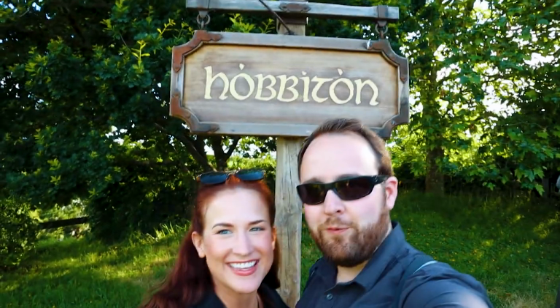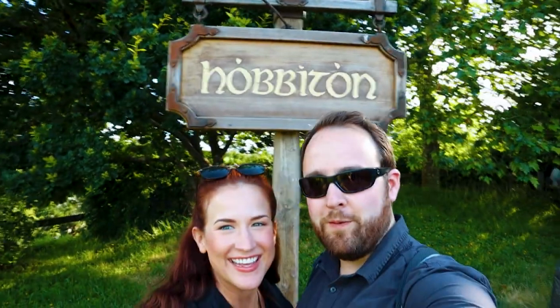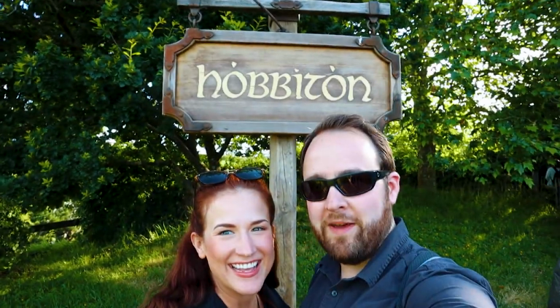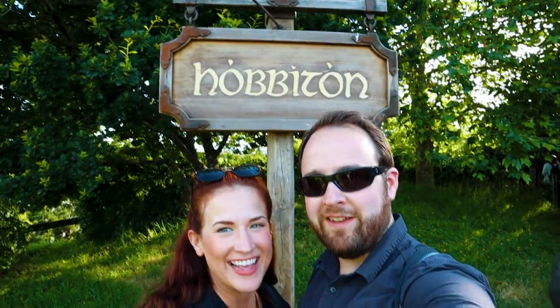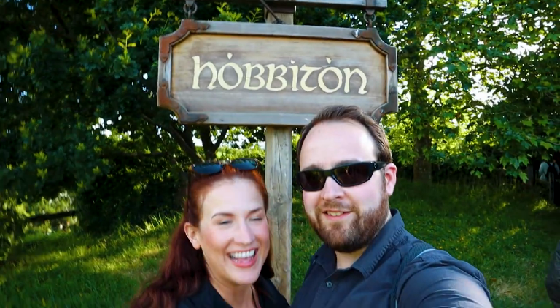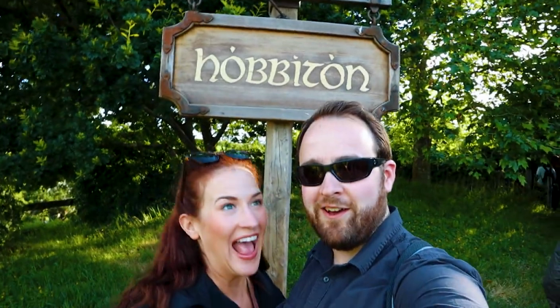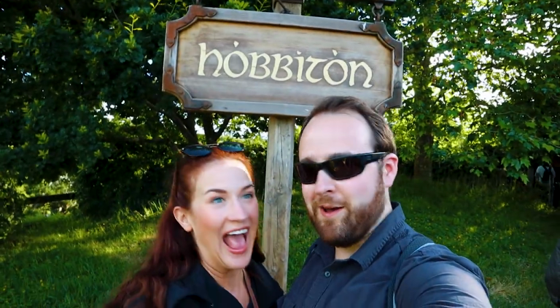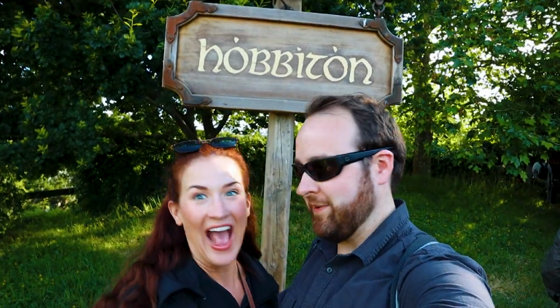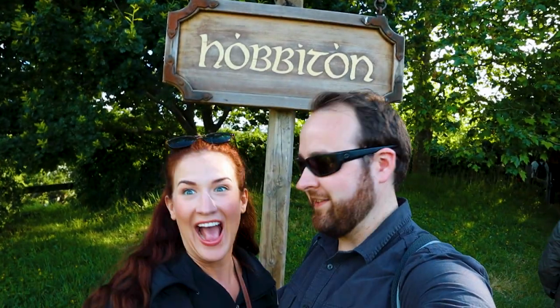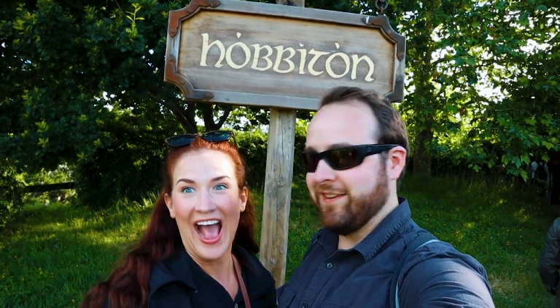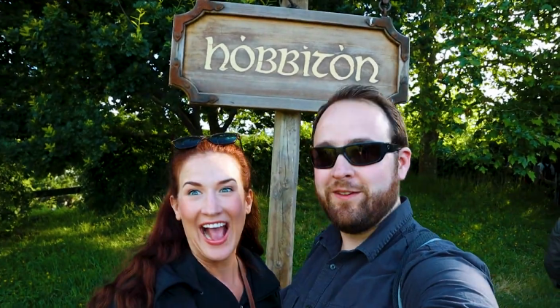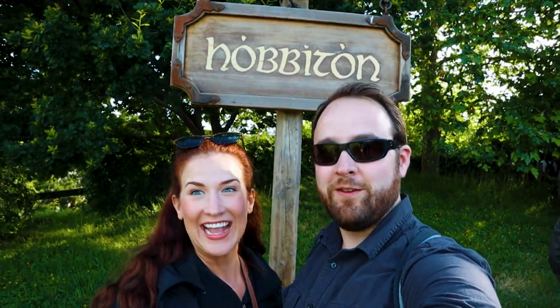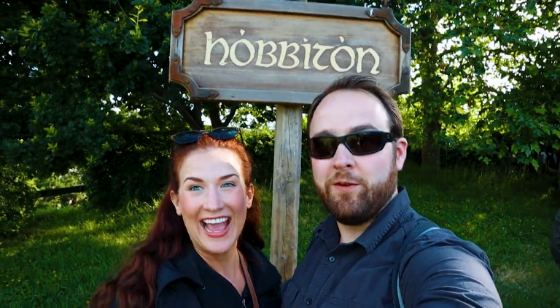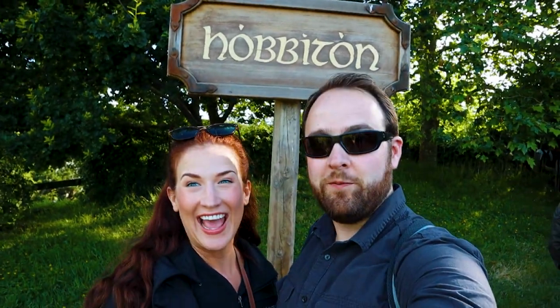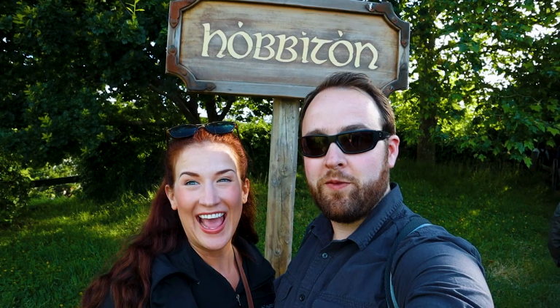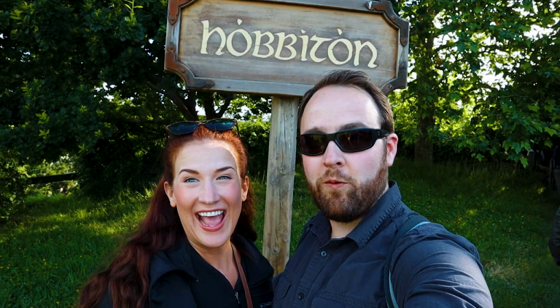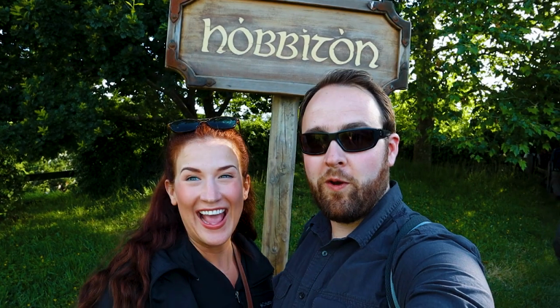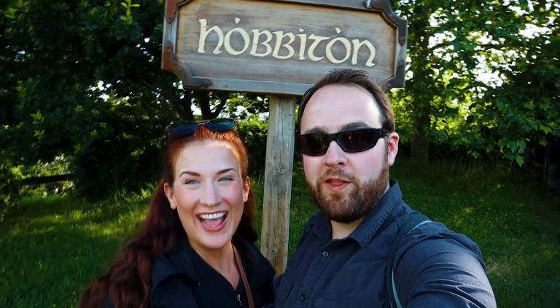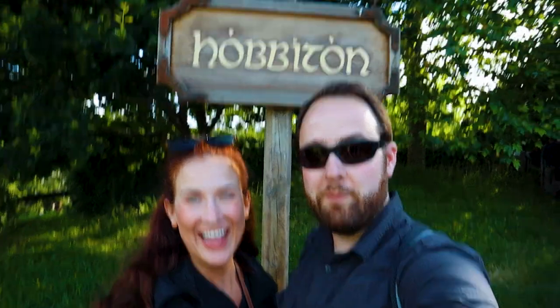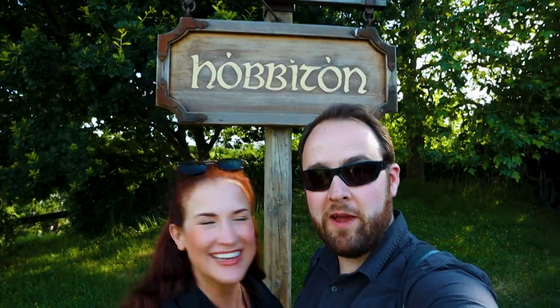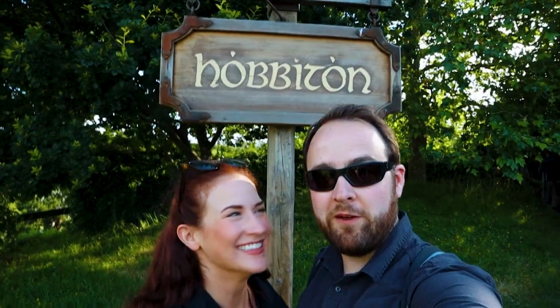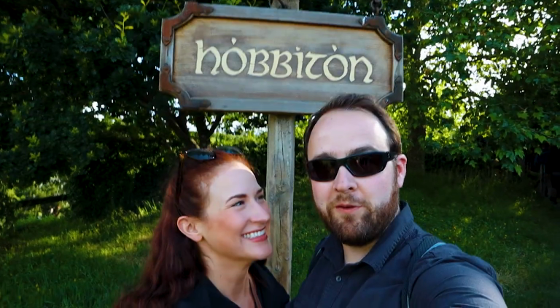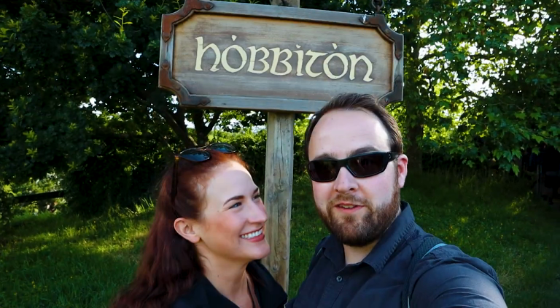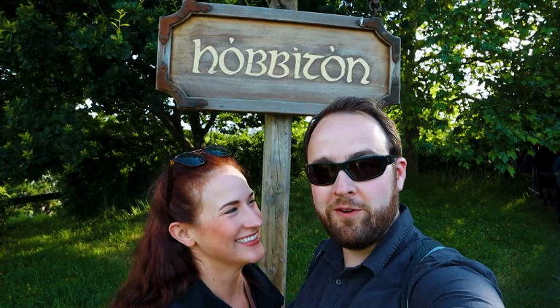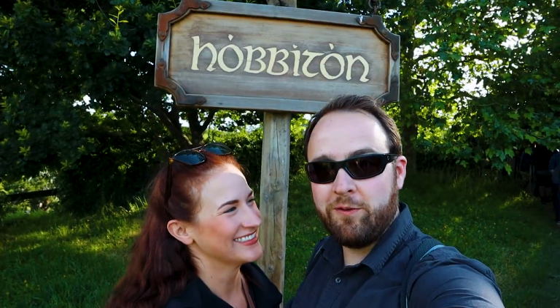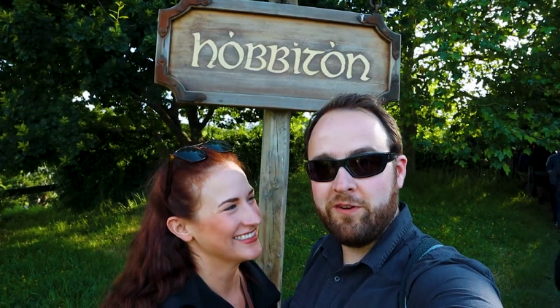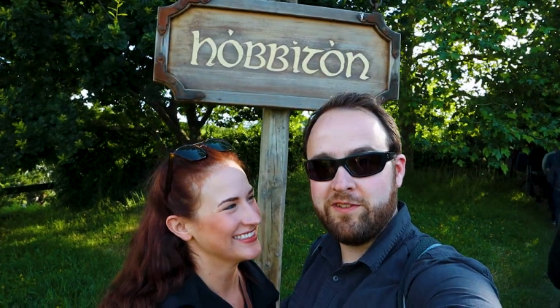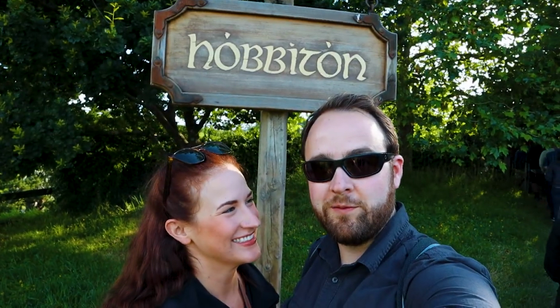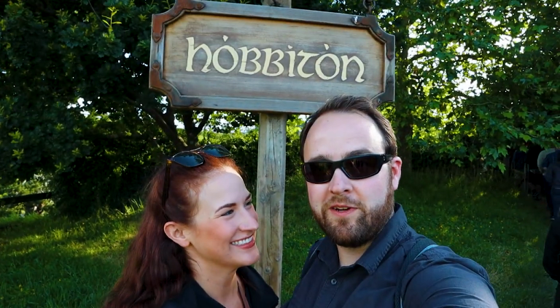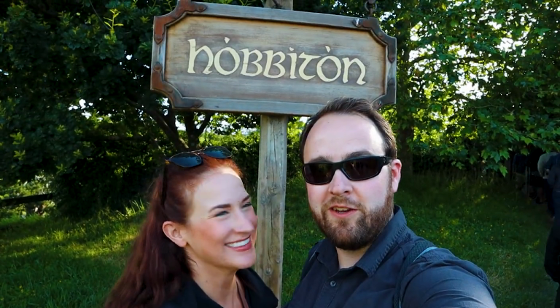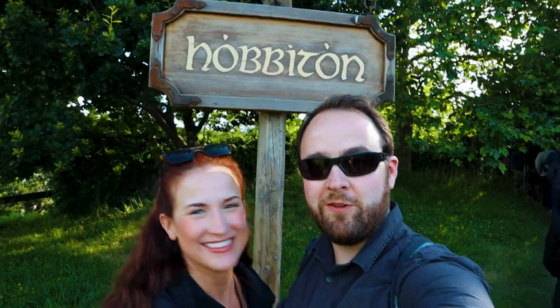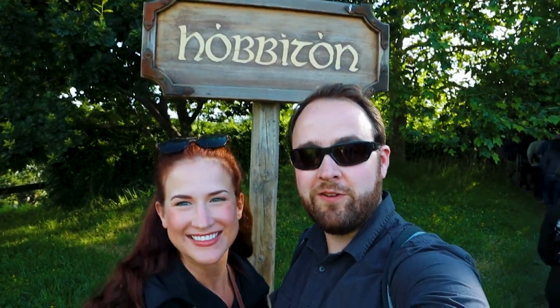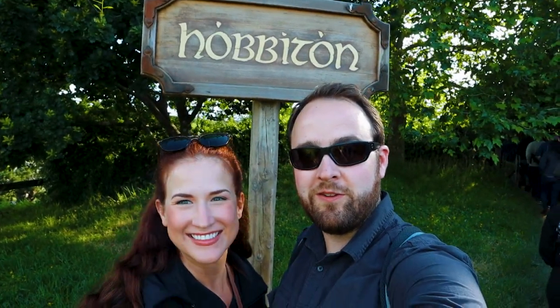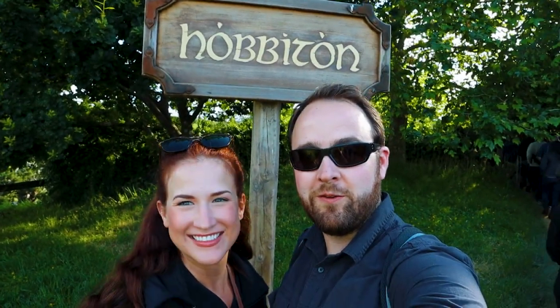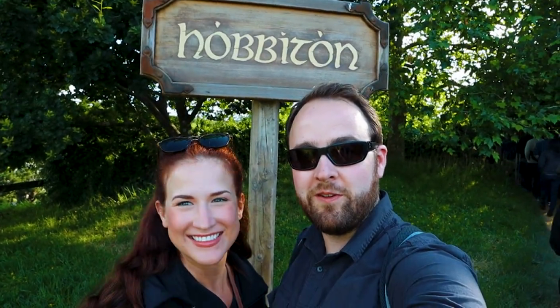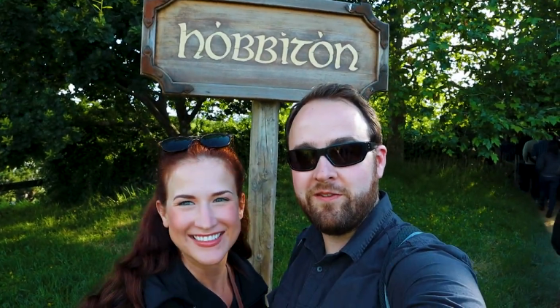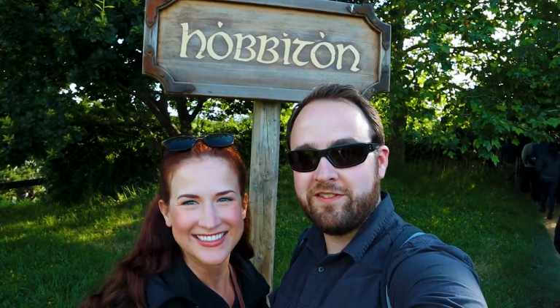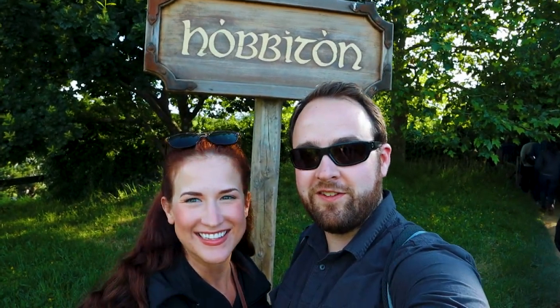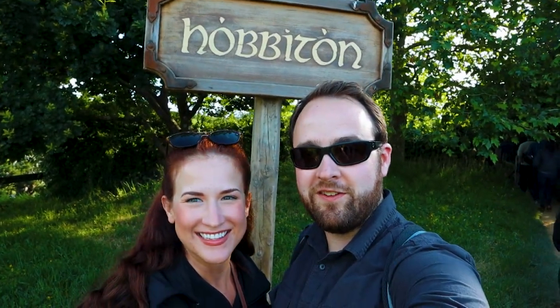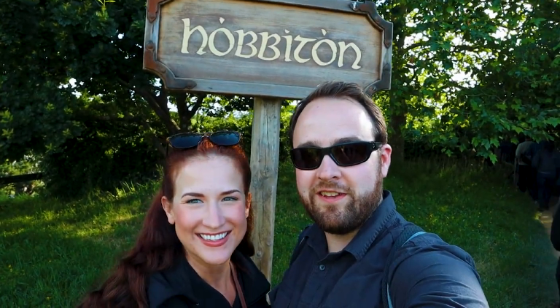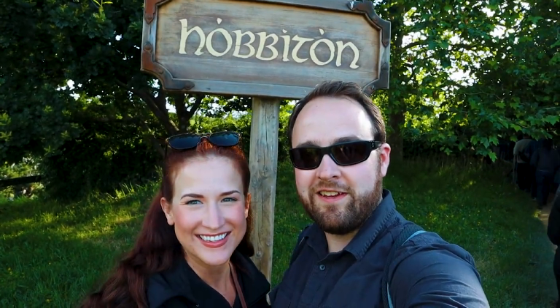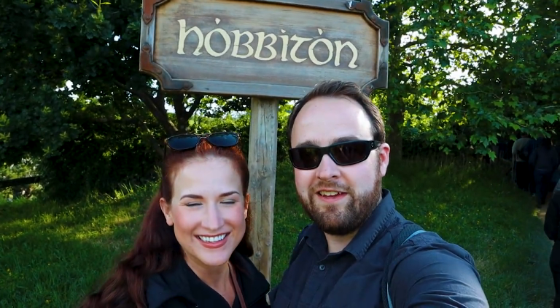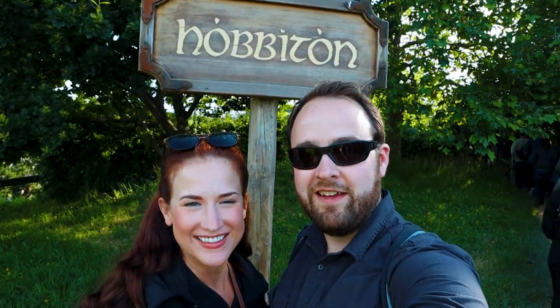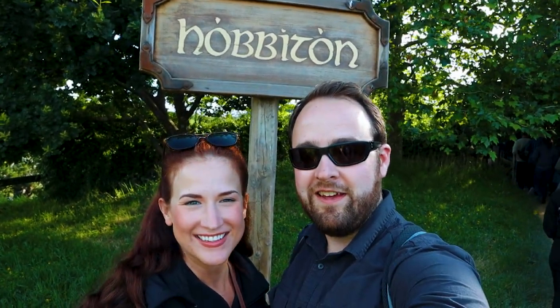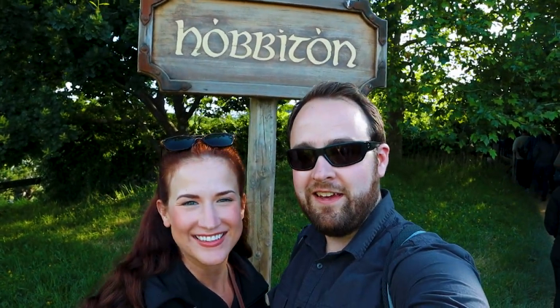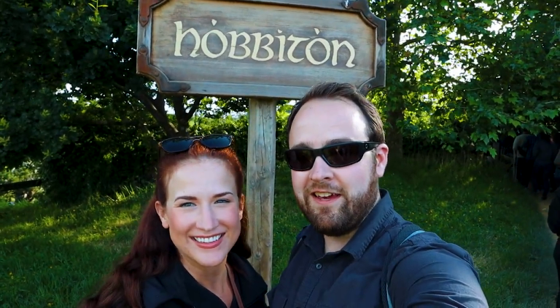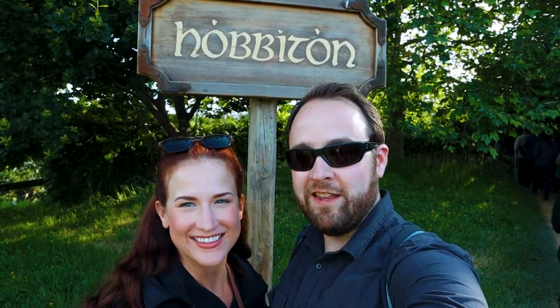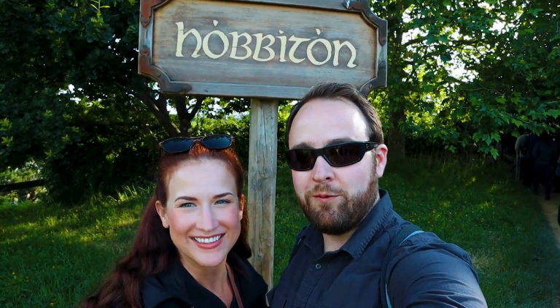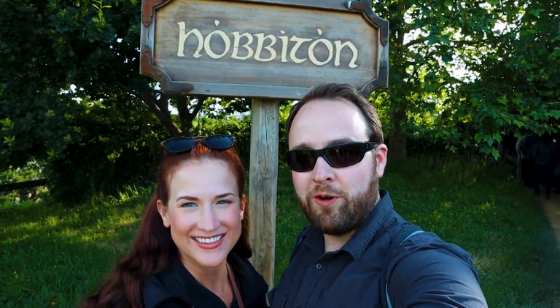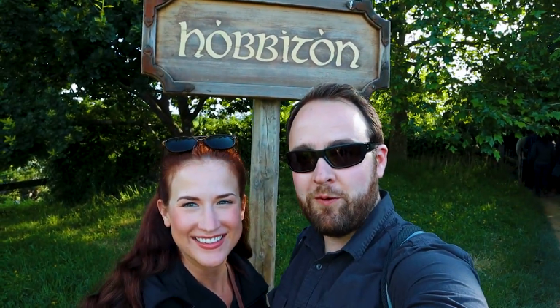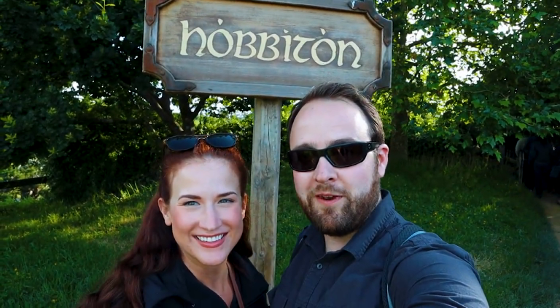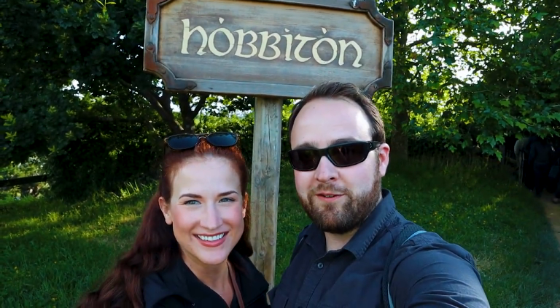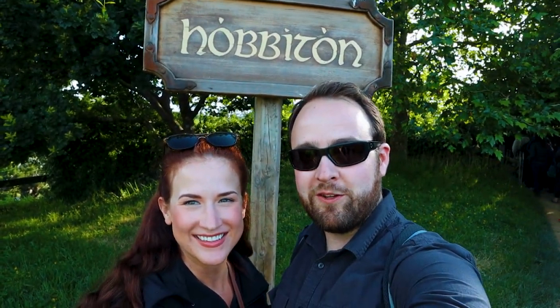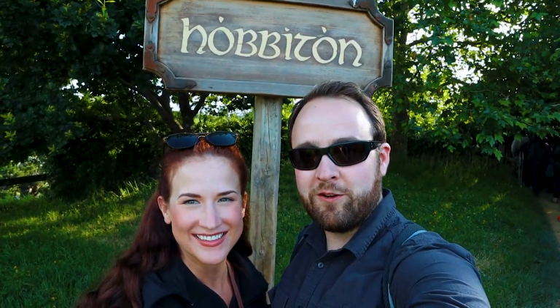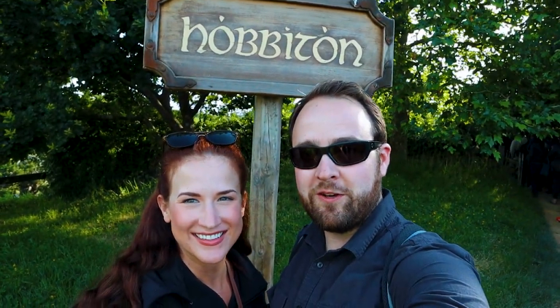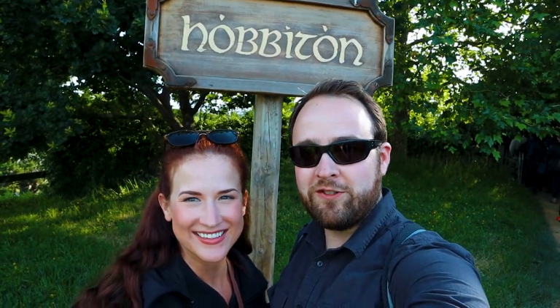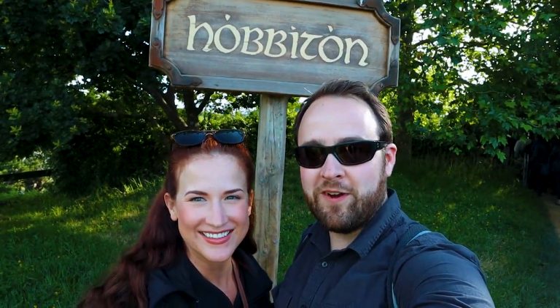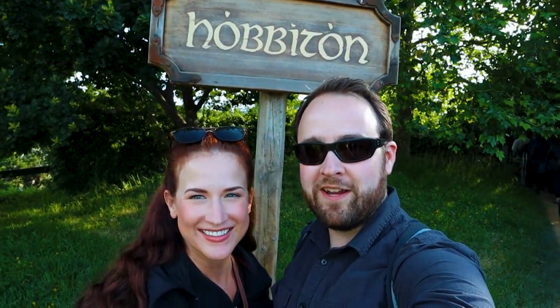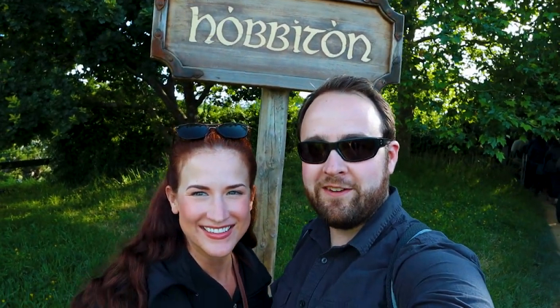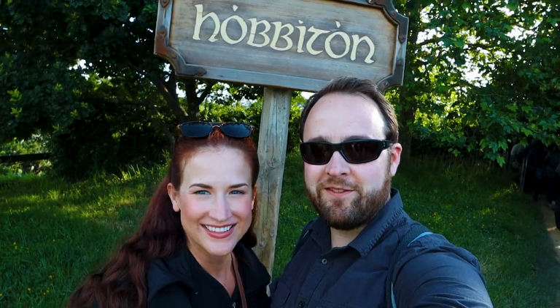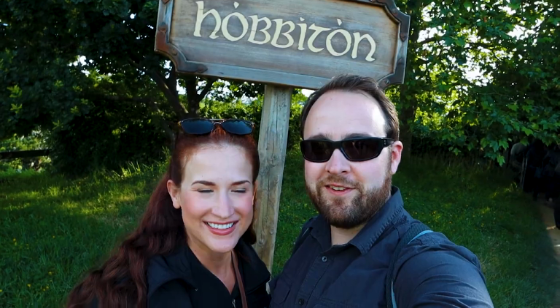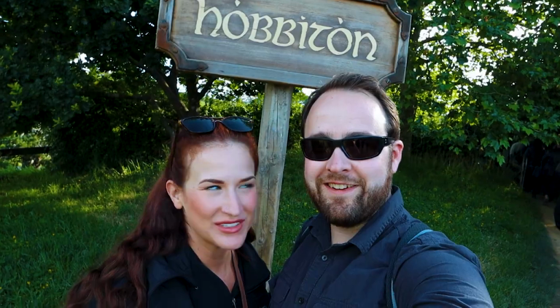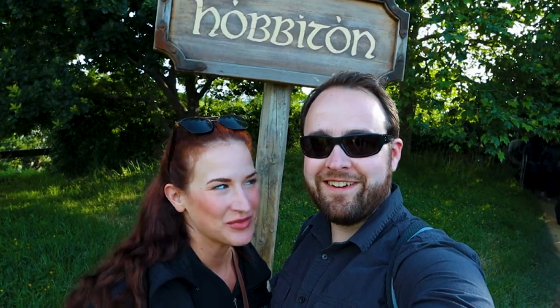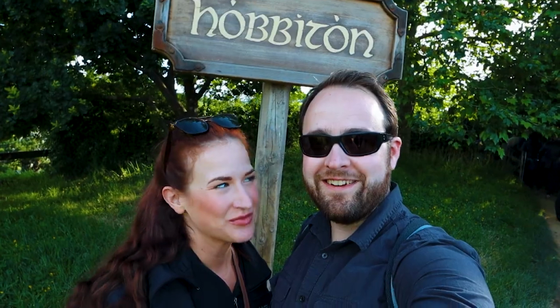We made it to Hobbiton. We're on the banquet tour, so we're going to do a tour of the facility and then we're going down to the Green Dragon for dinner.